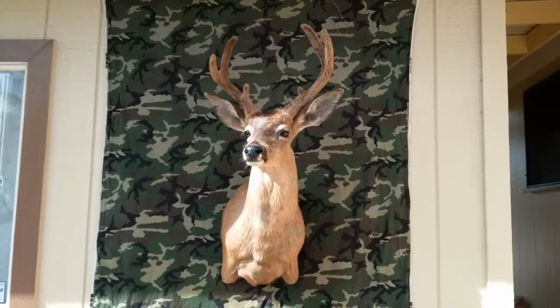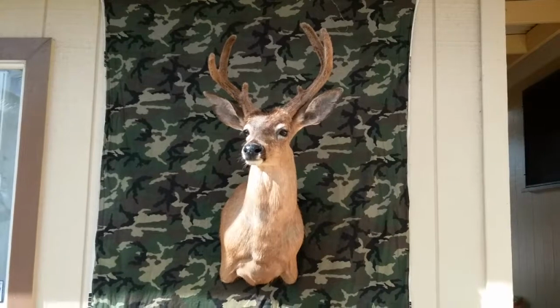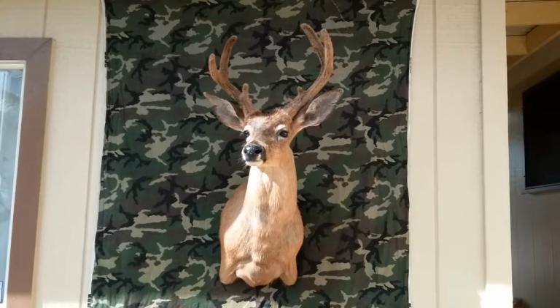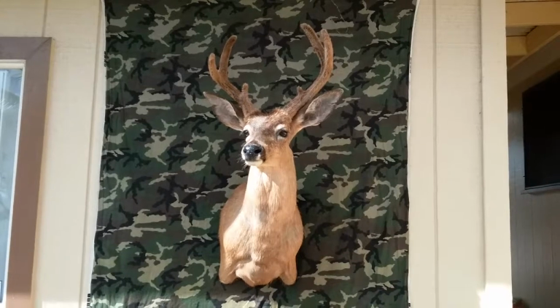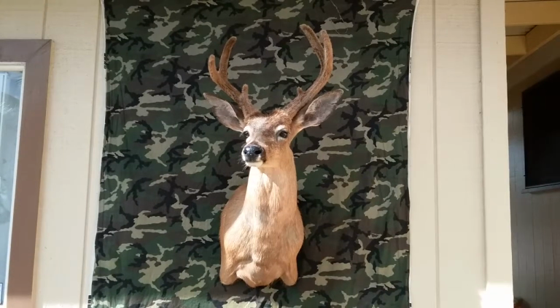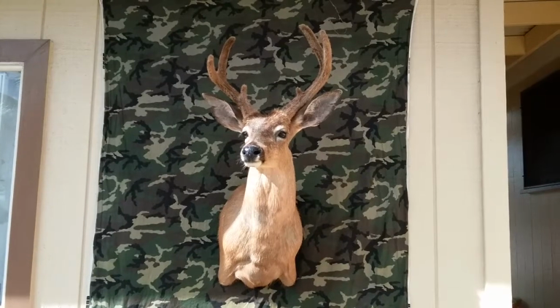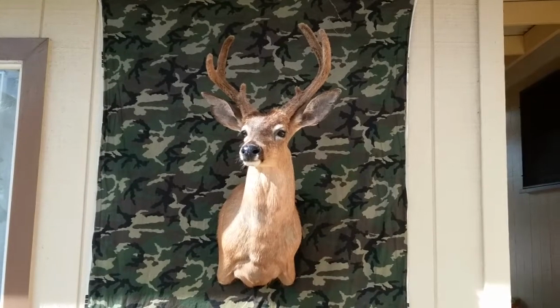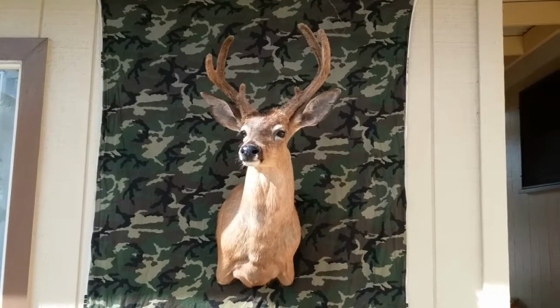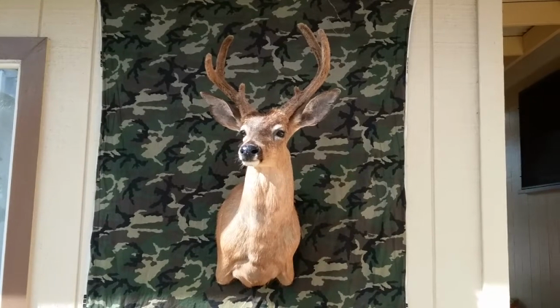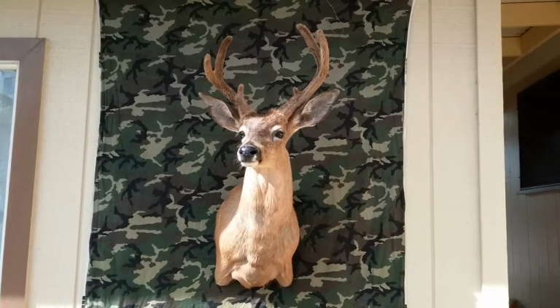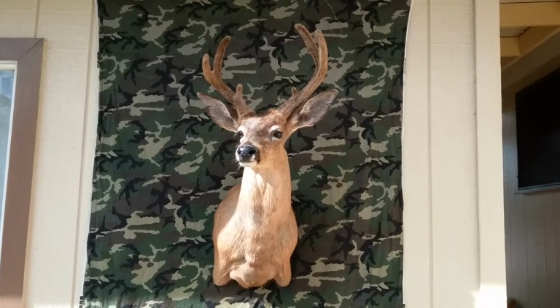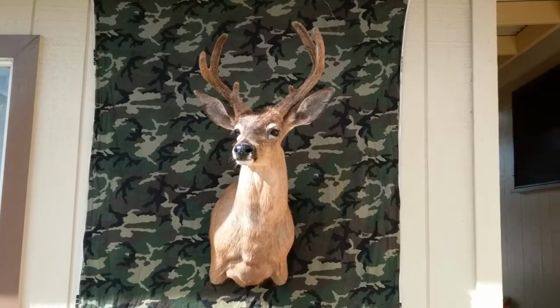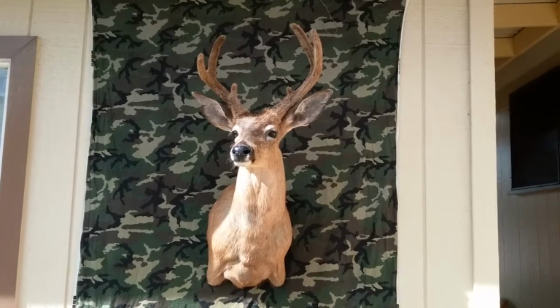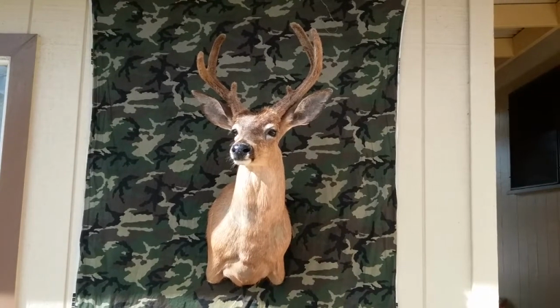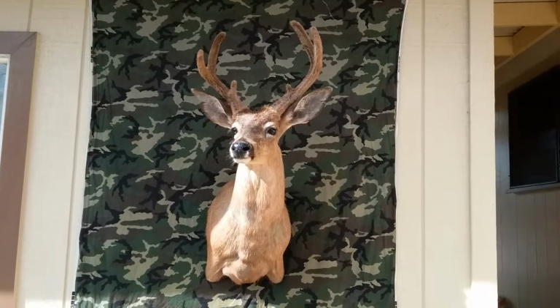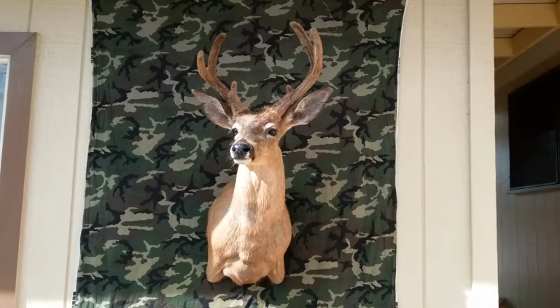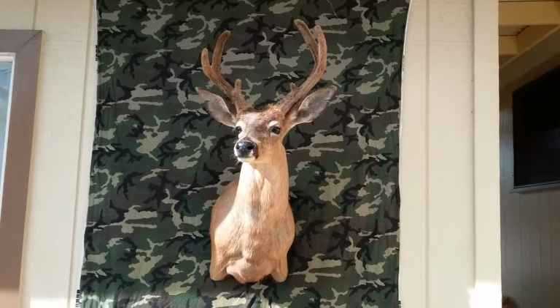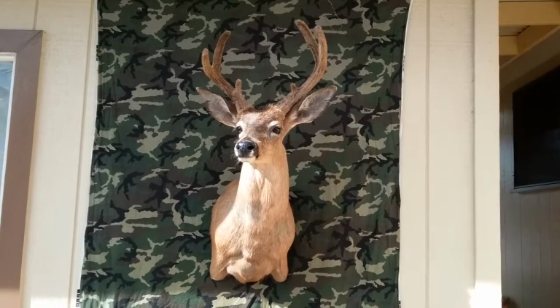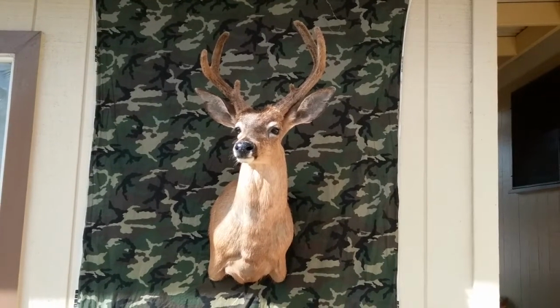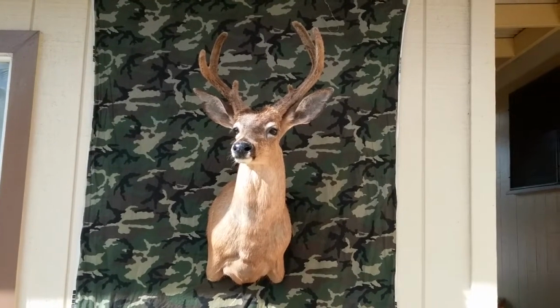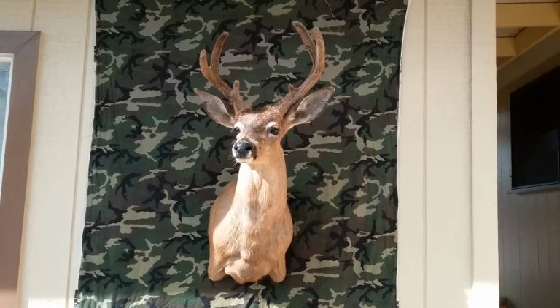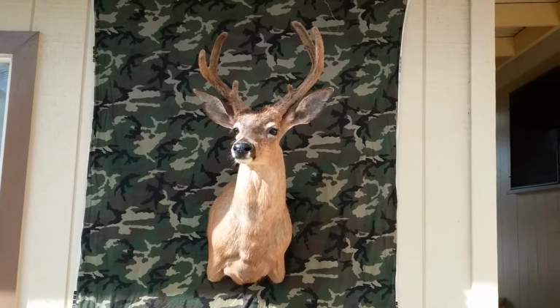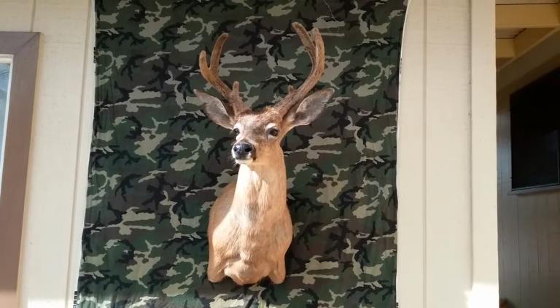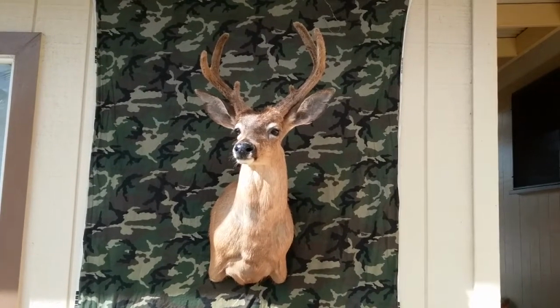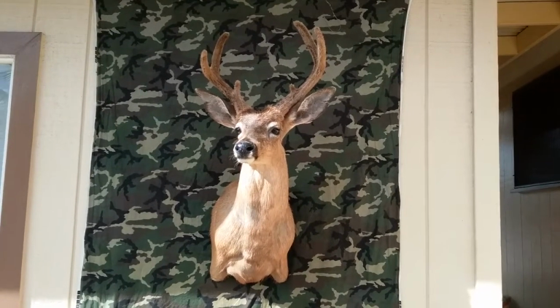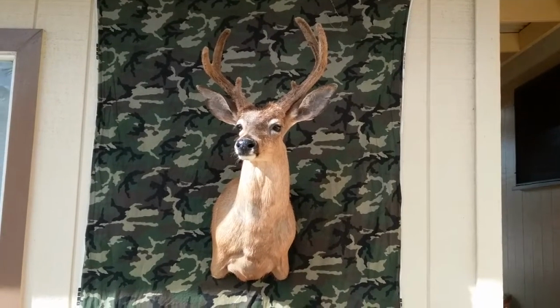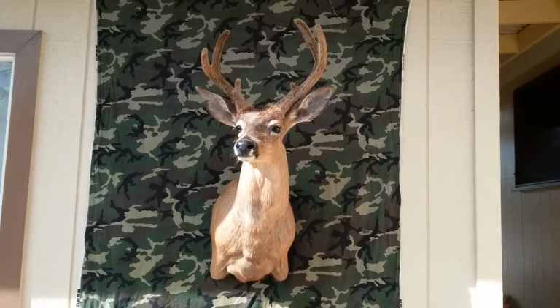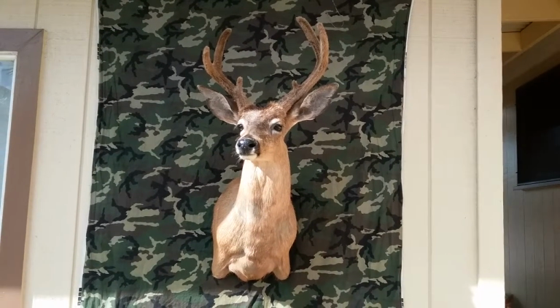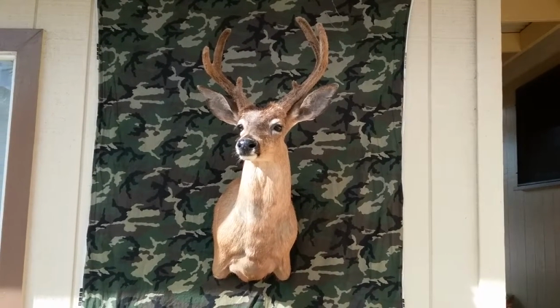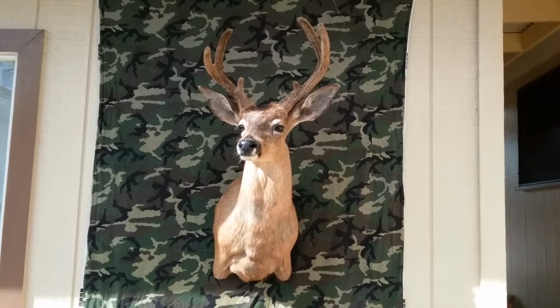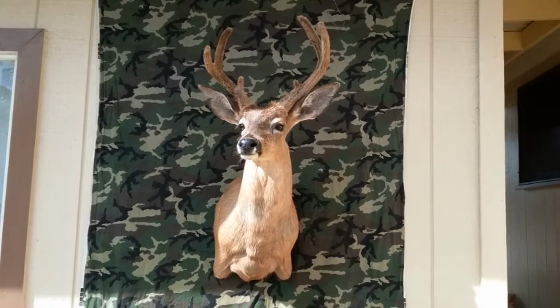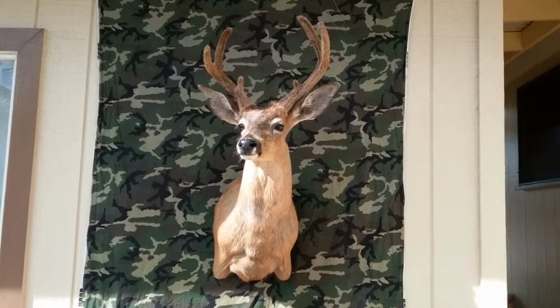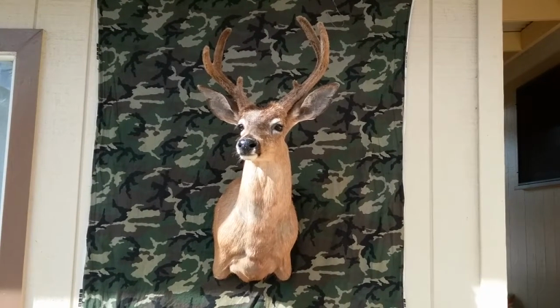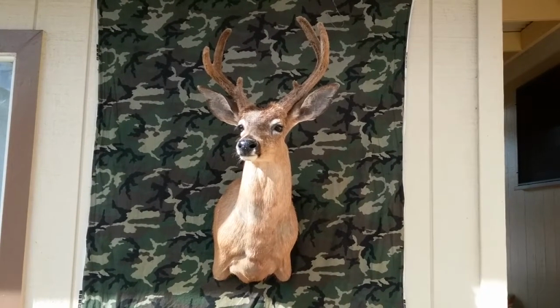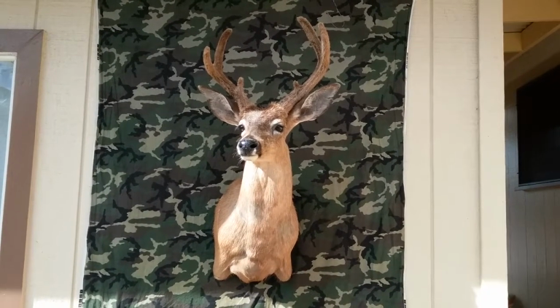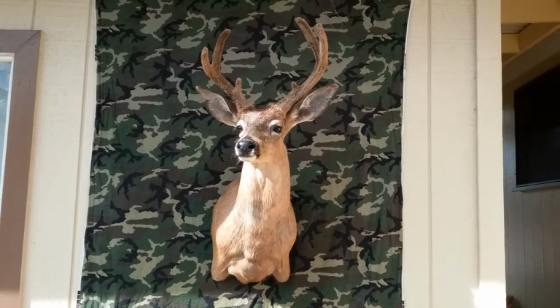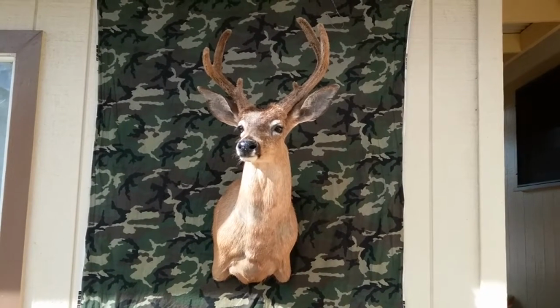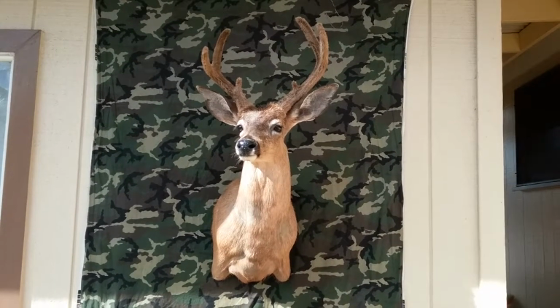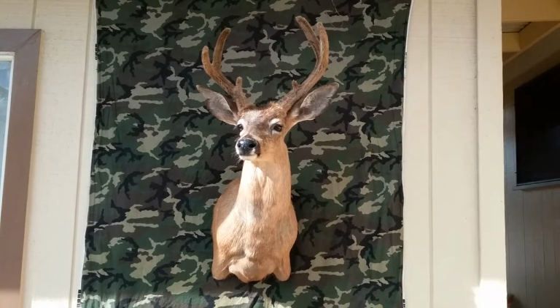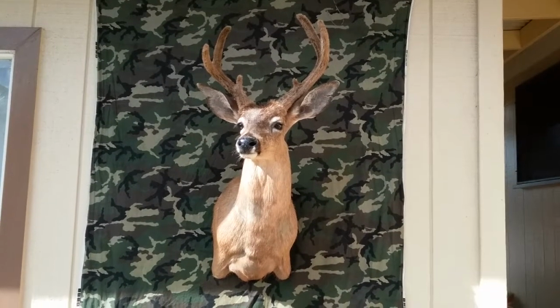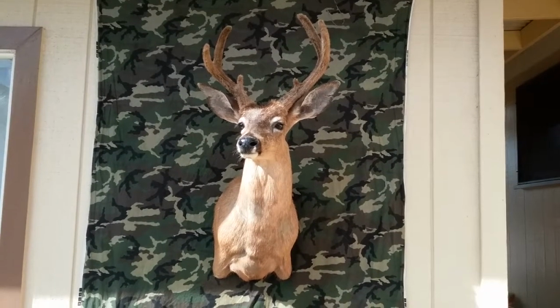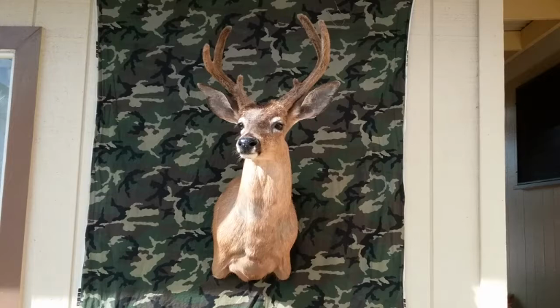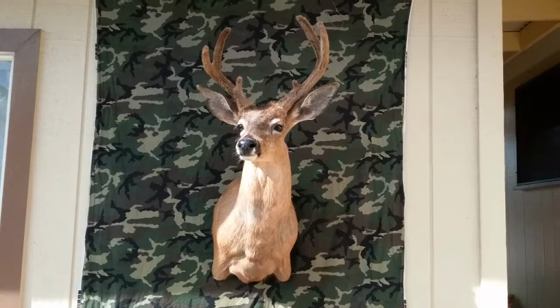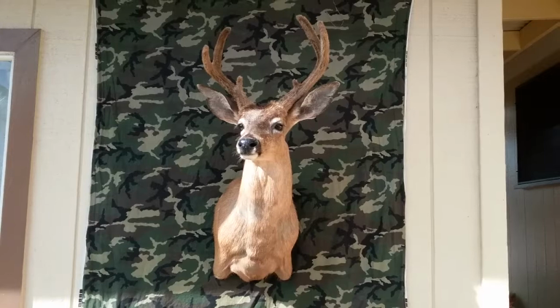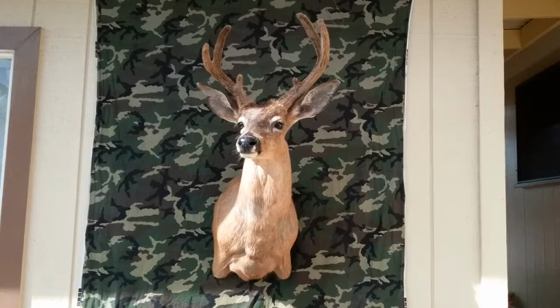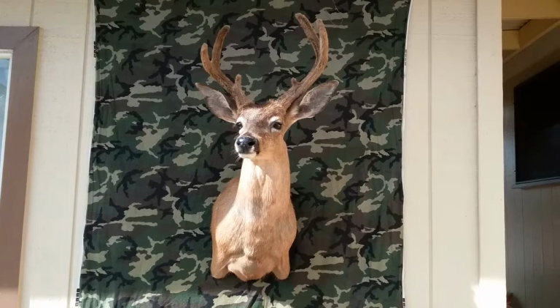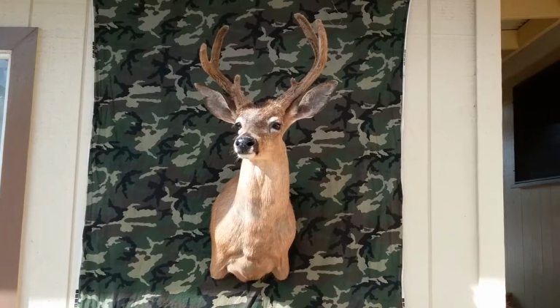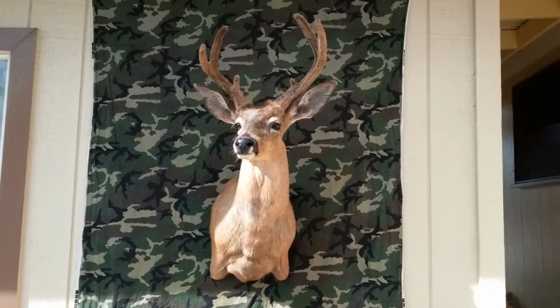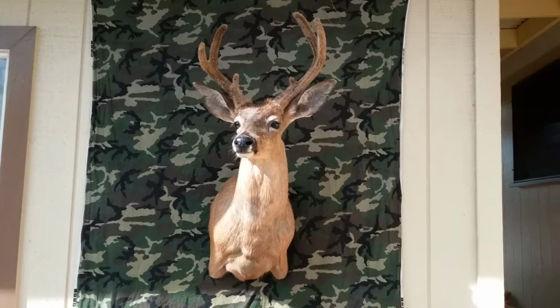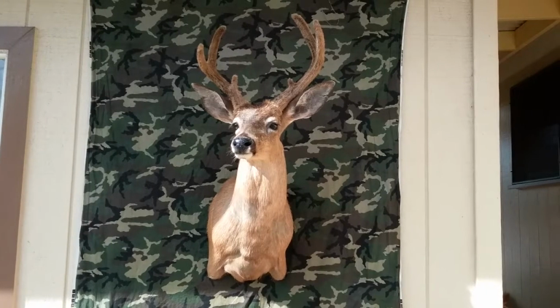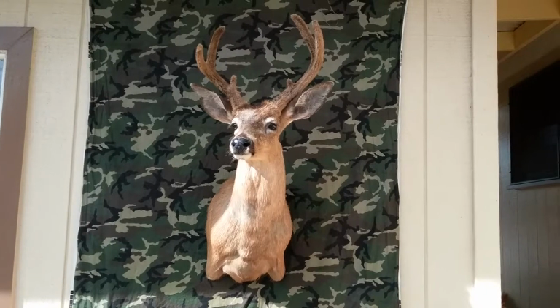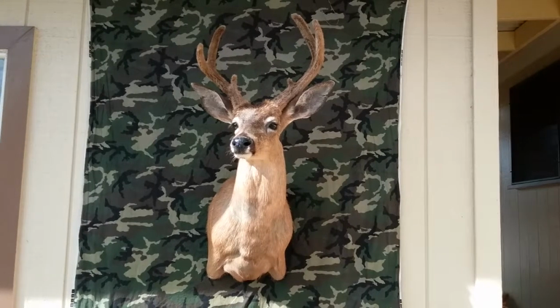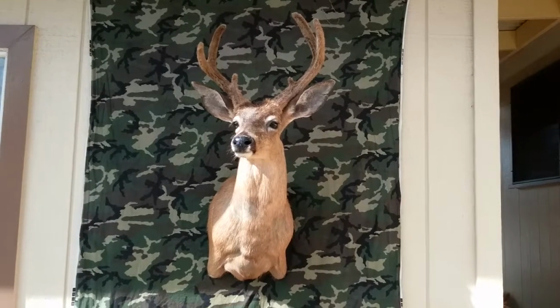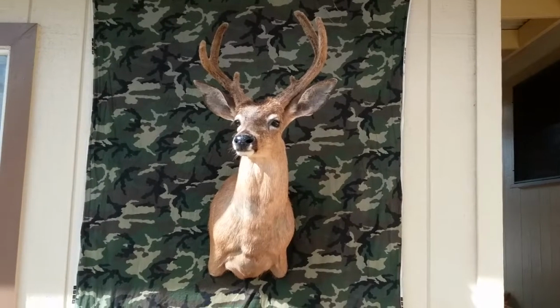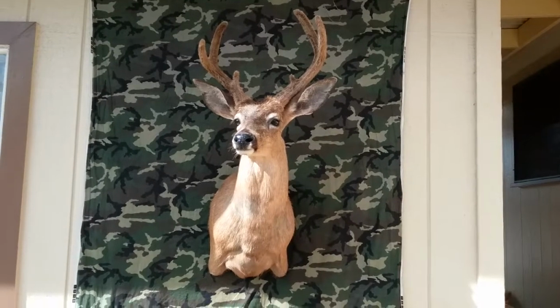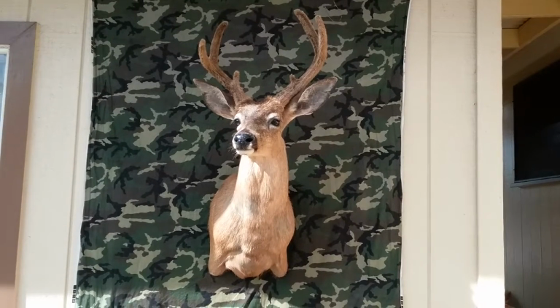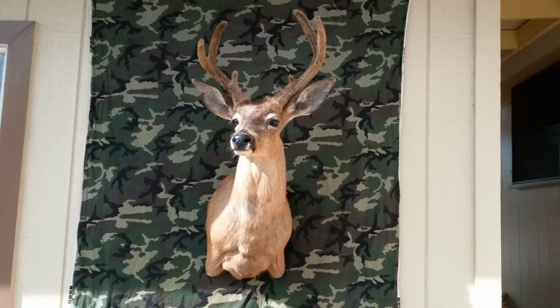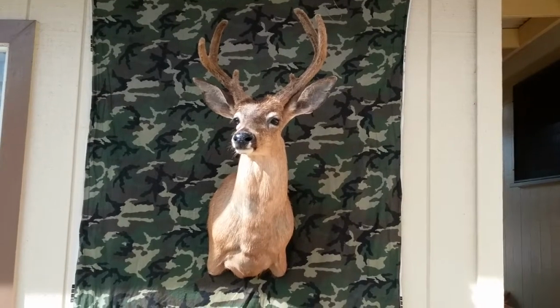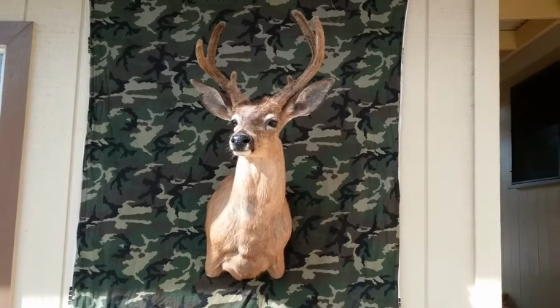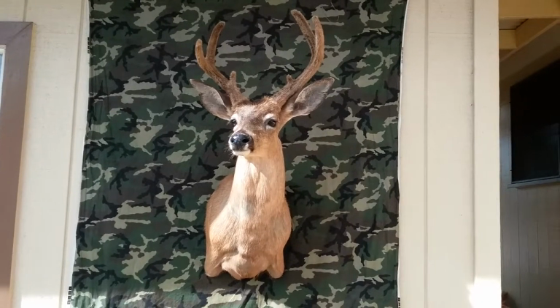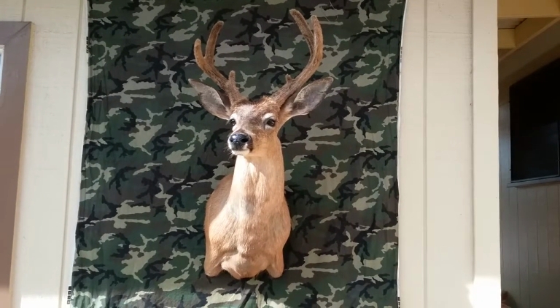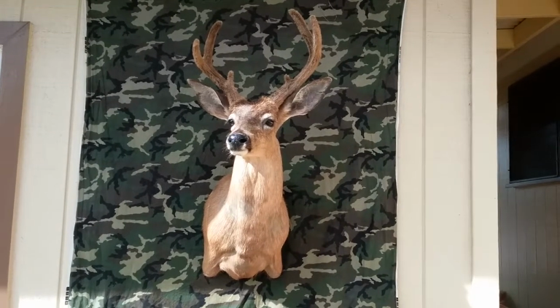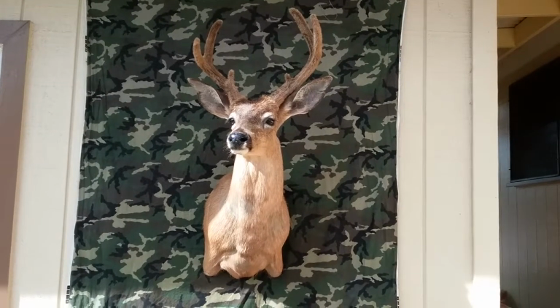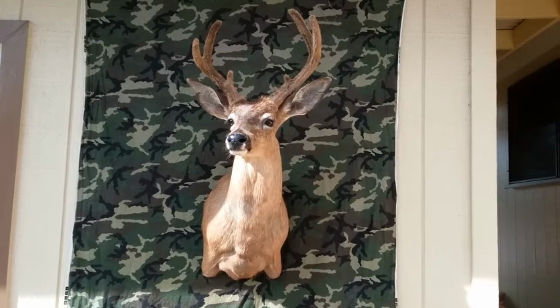Right there, guys — SPF taxidermy. Go ahead and have it mounted. Mahalo.